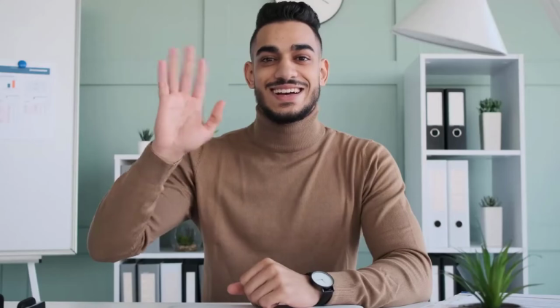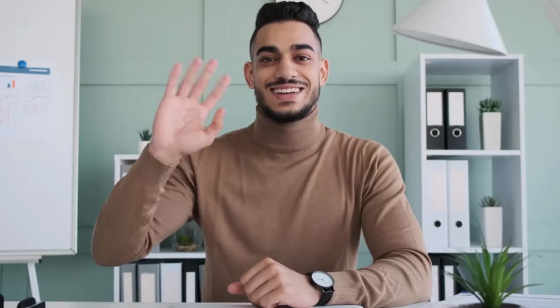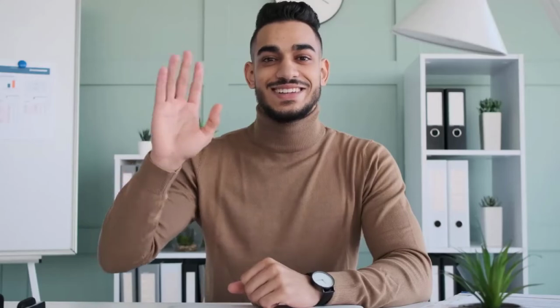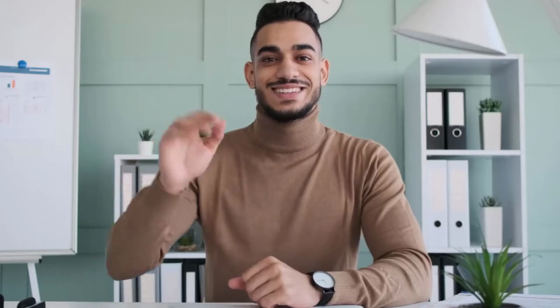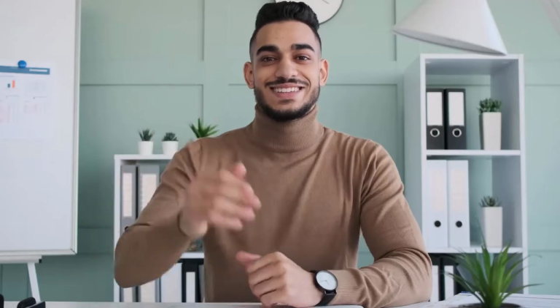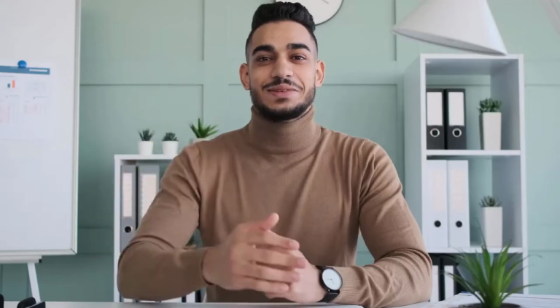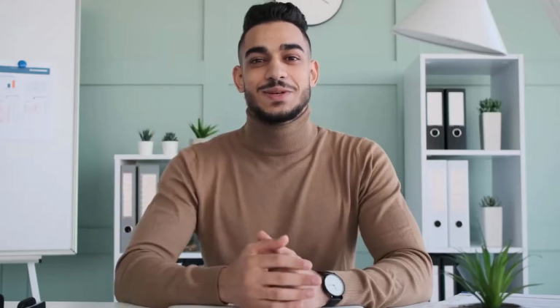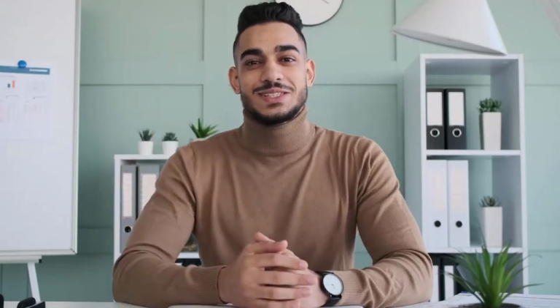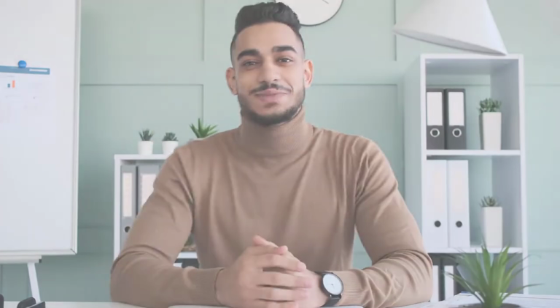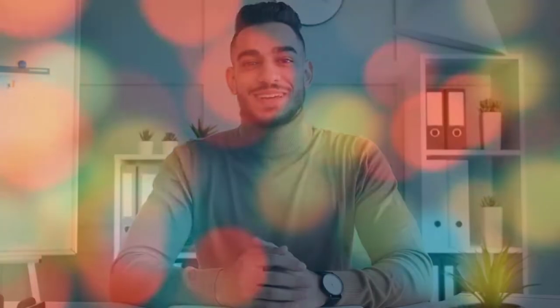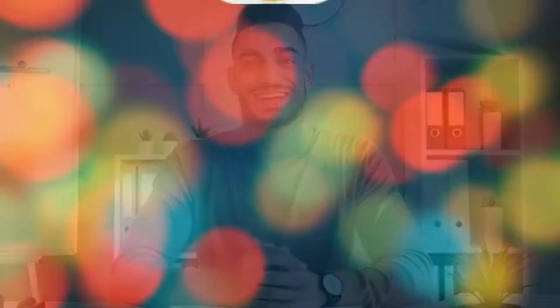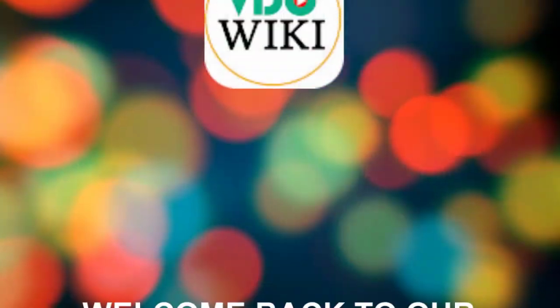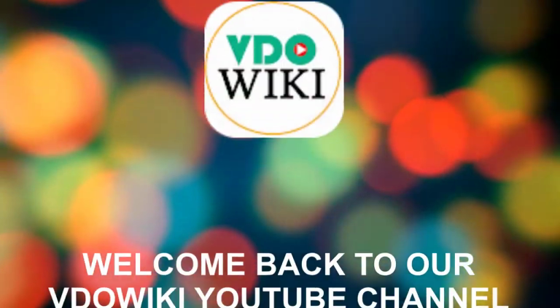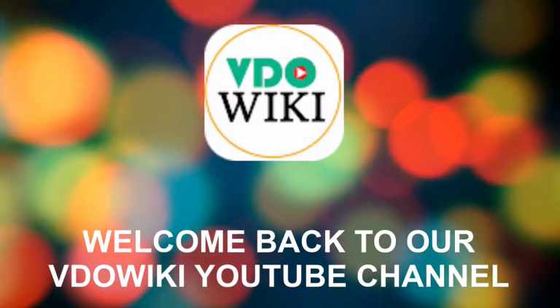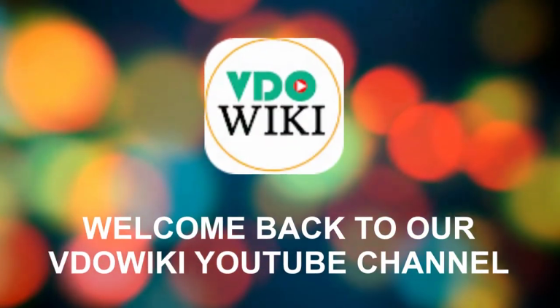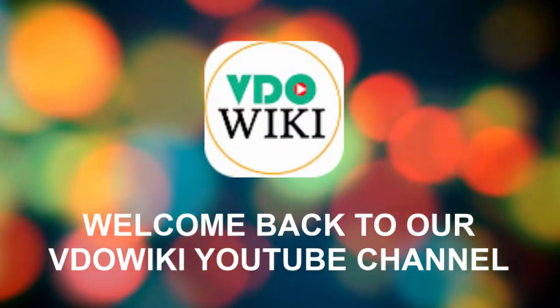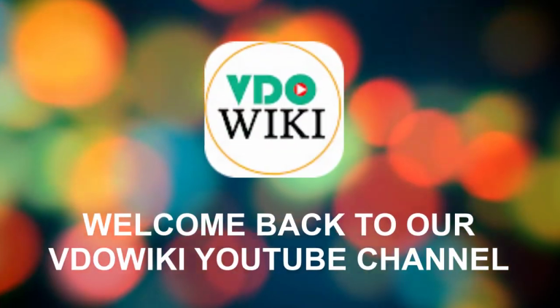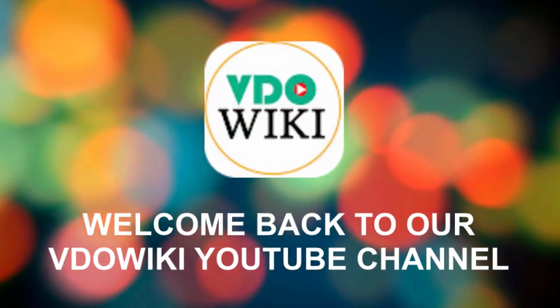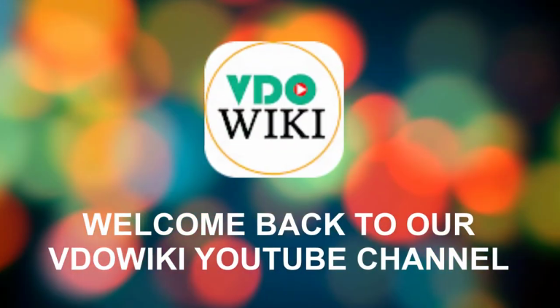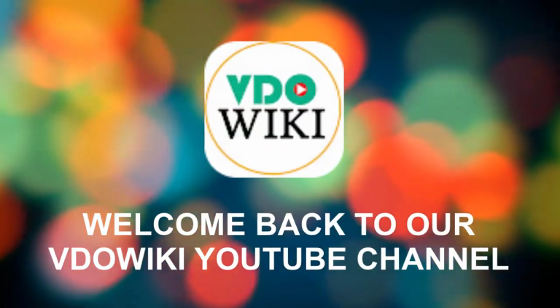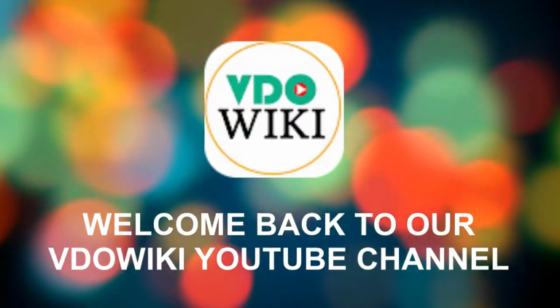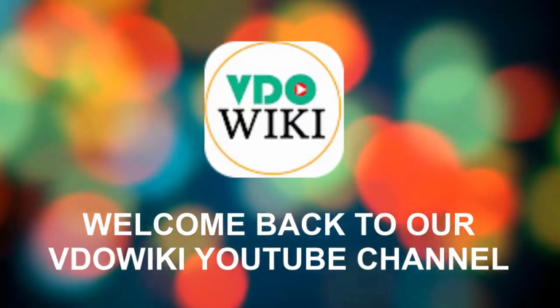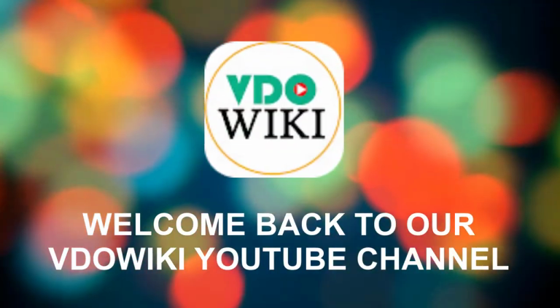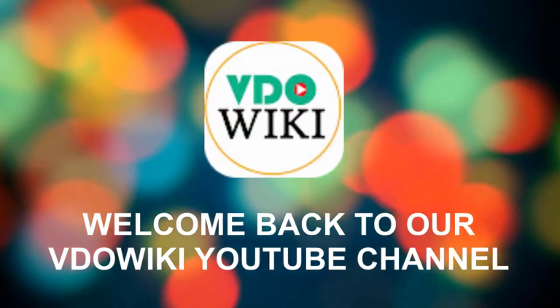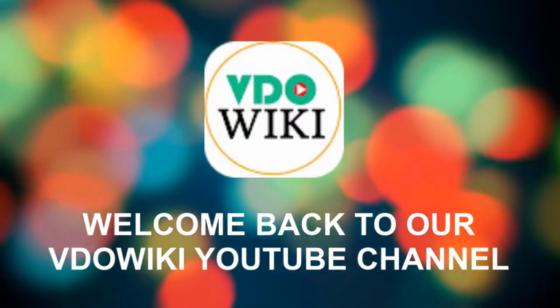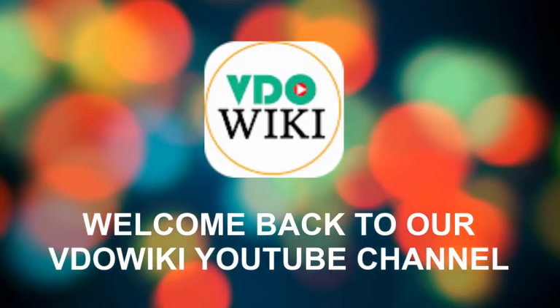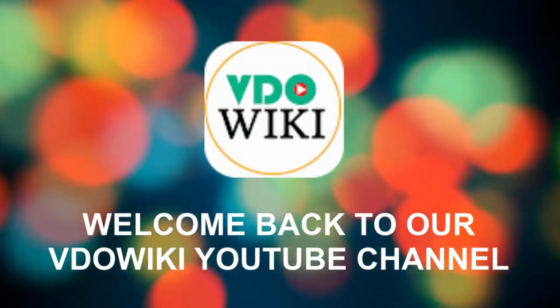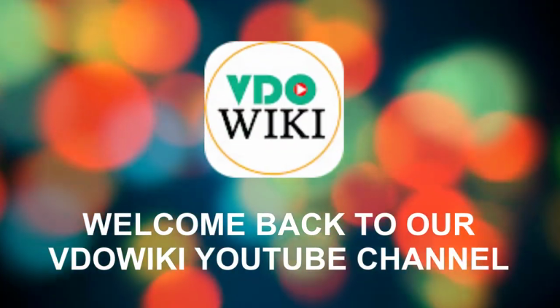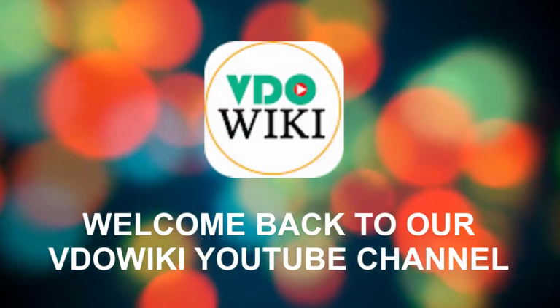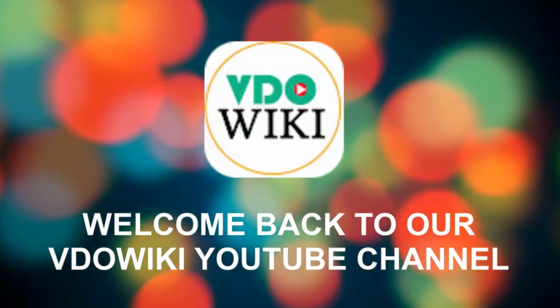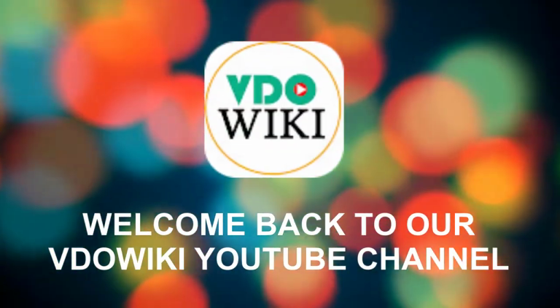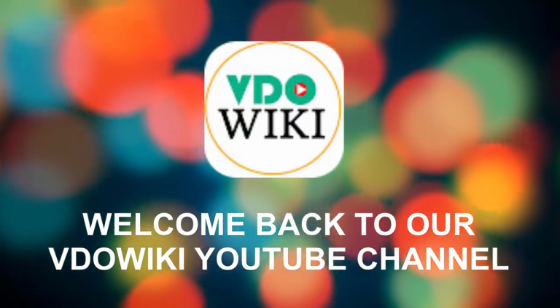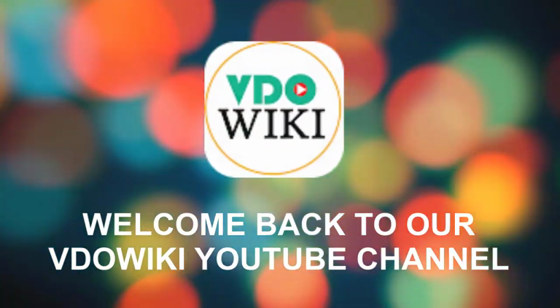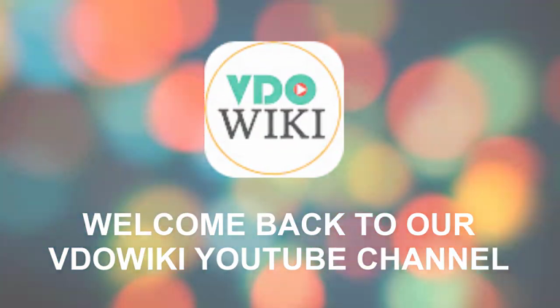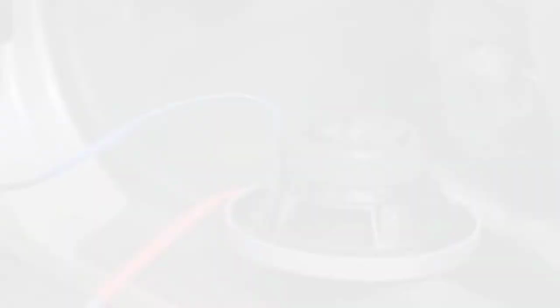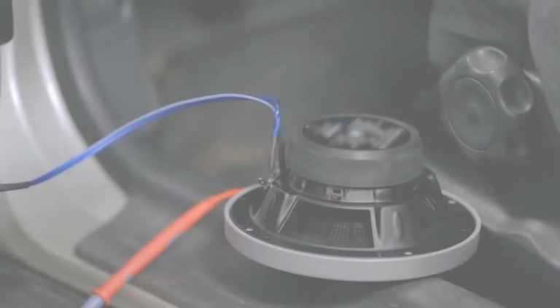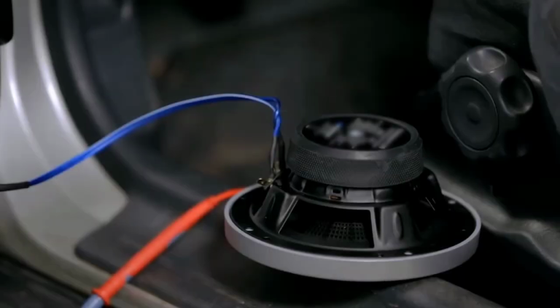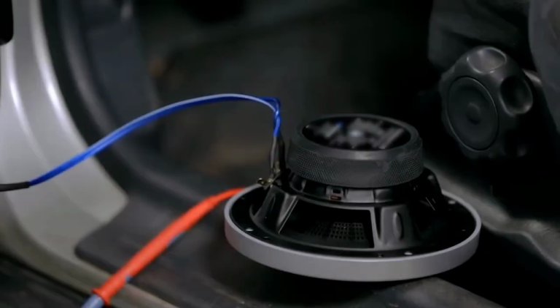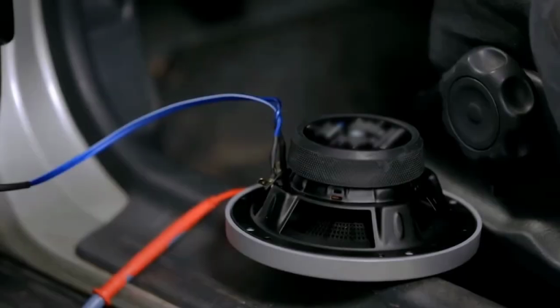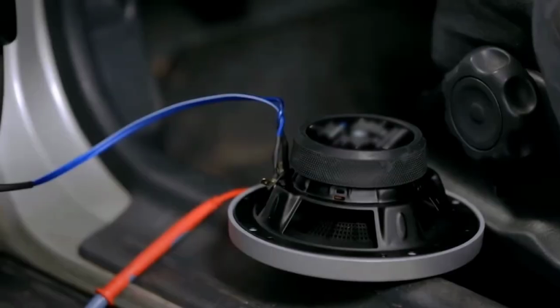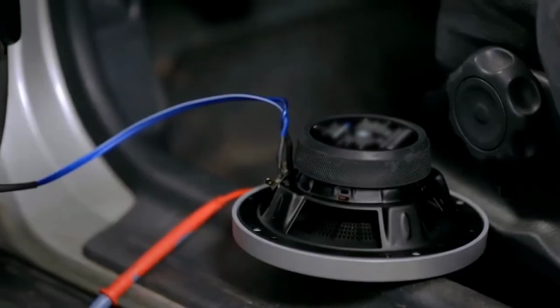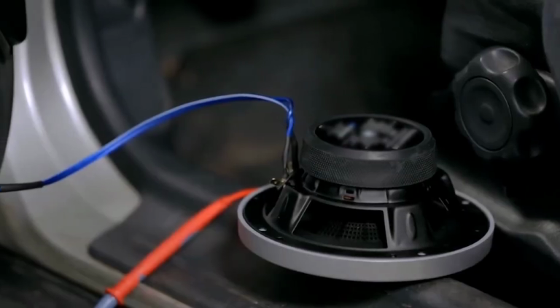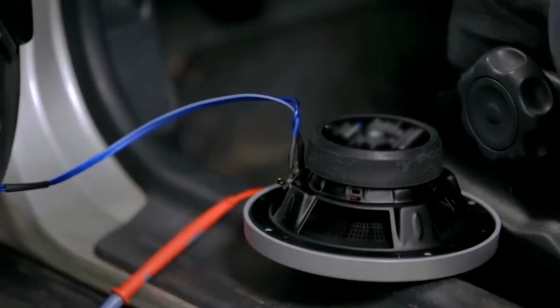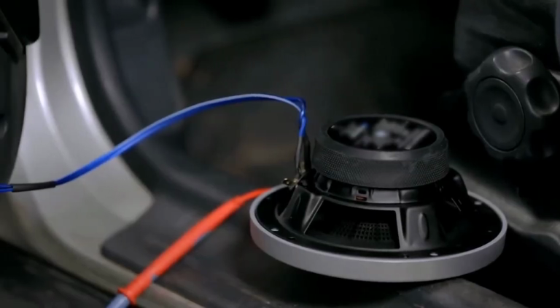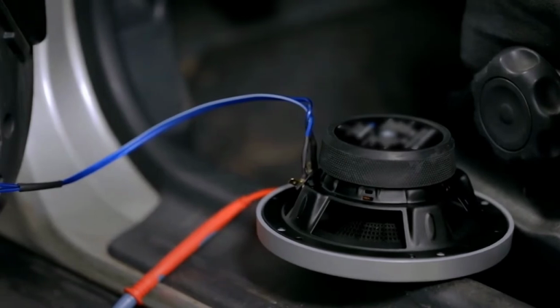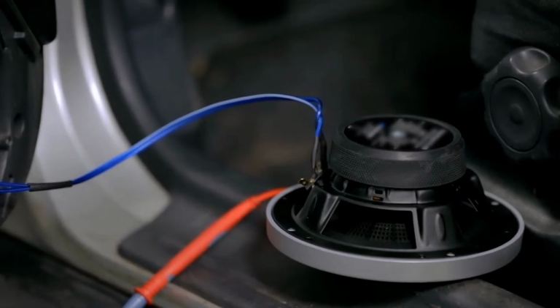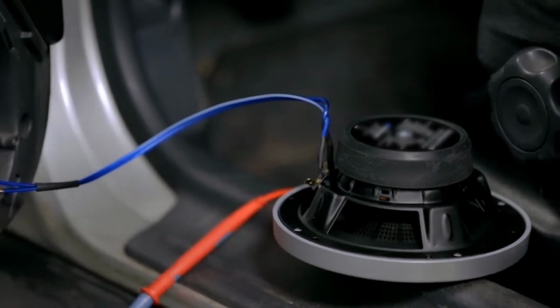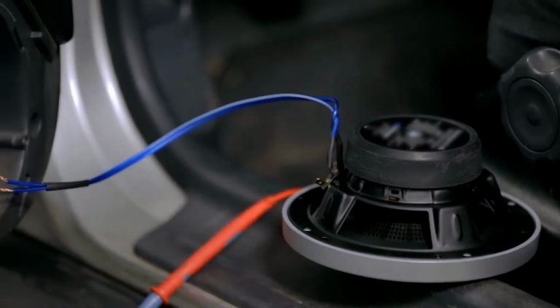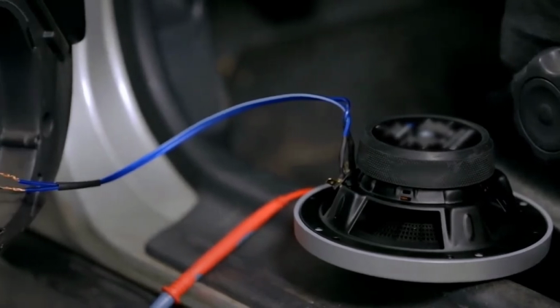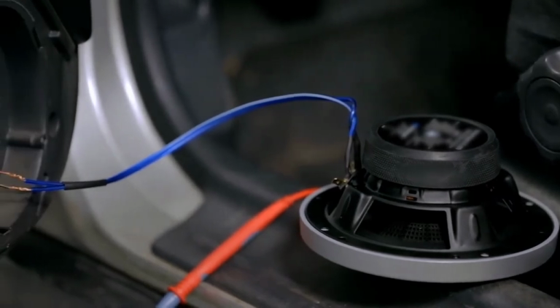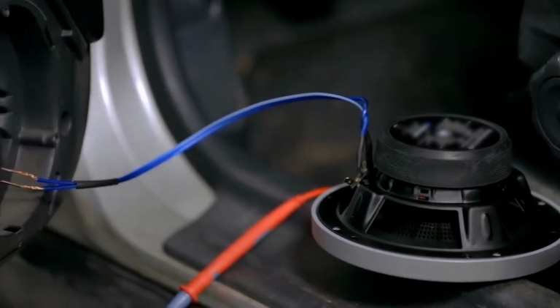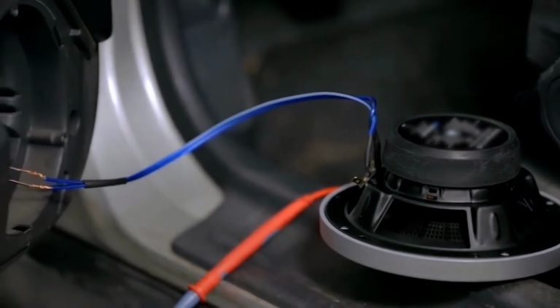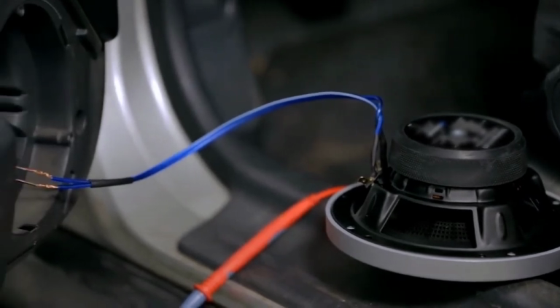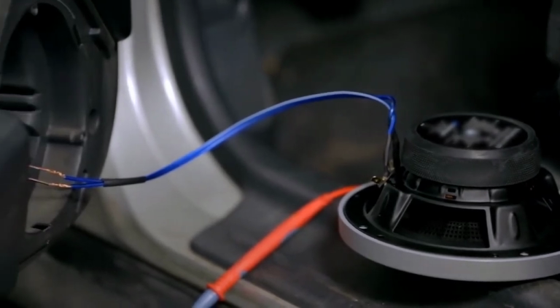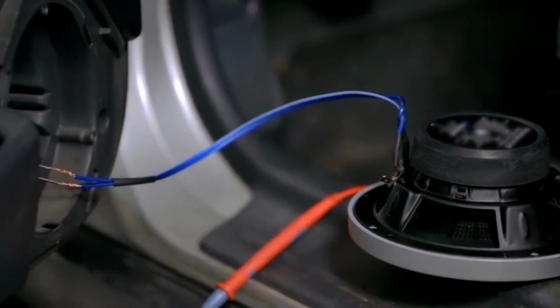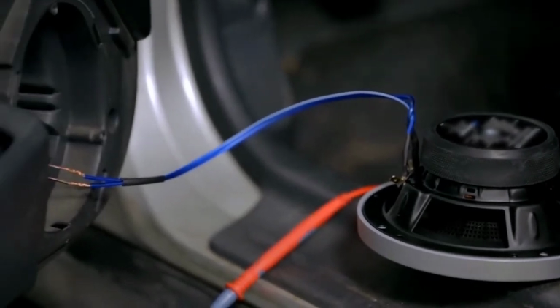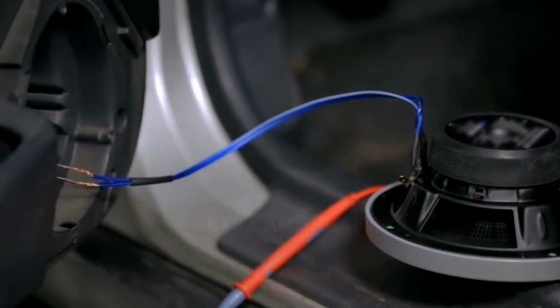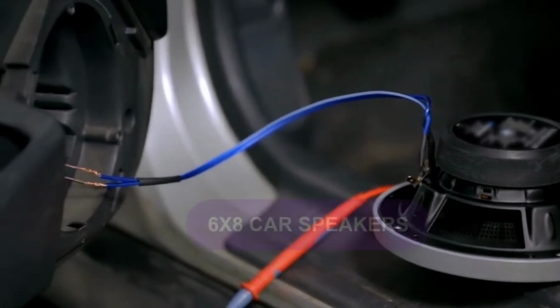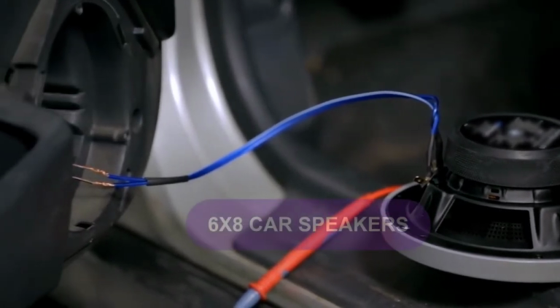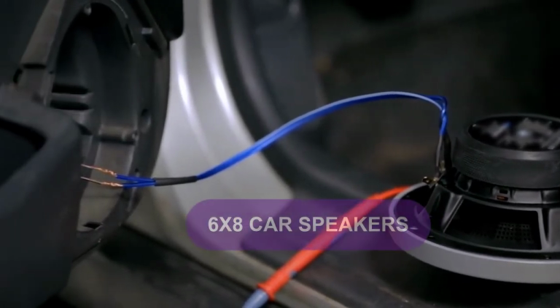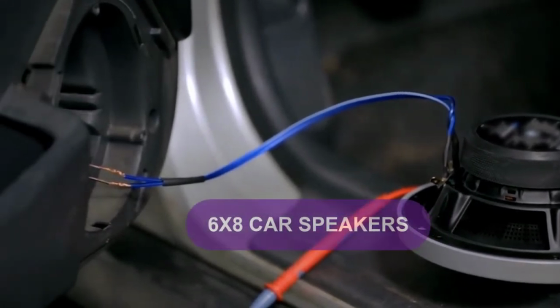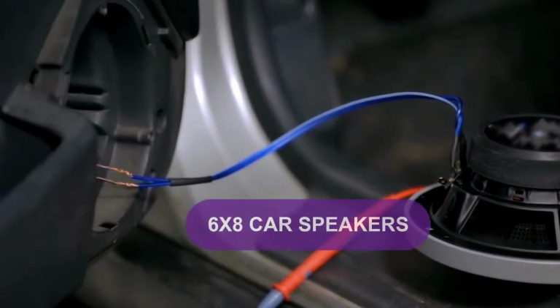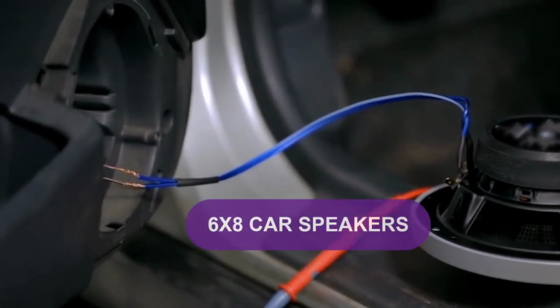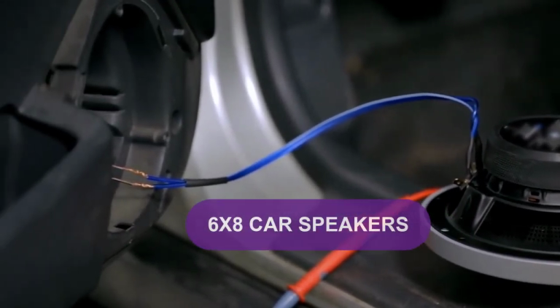Hi guys! Welcome back to our video wiki YouTube channel. In this video, we will break down the top 4 6x8 car speakers.